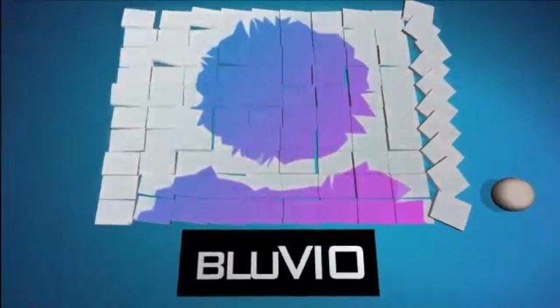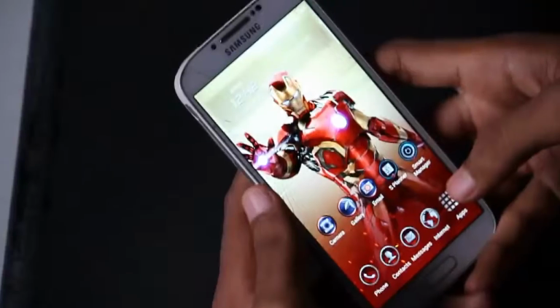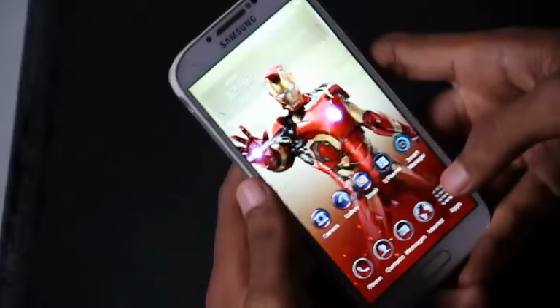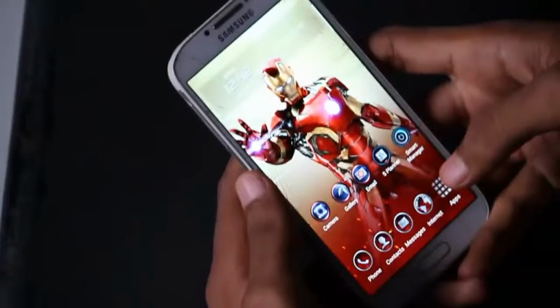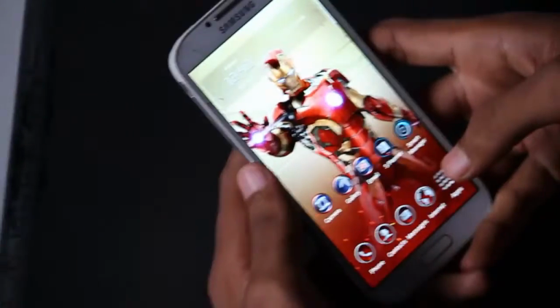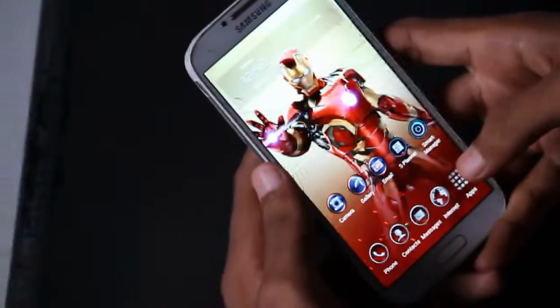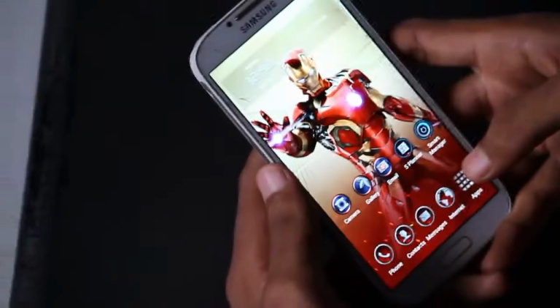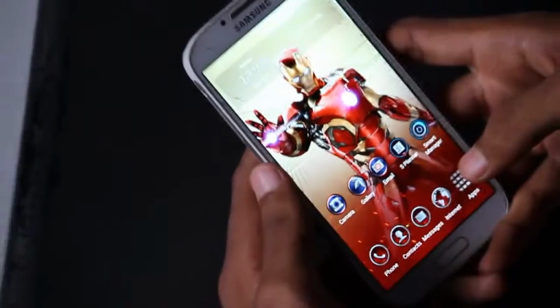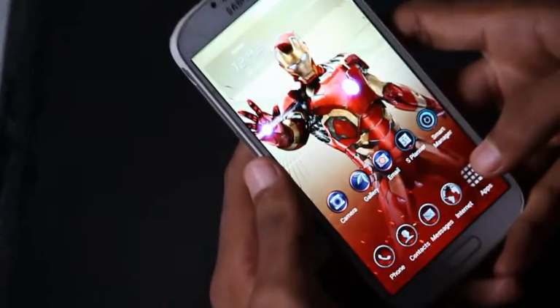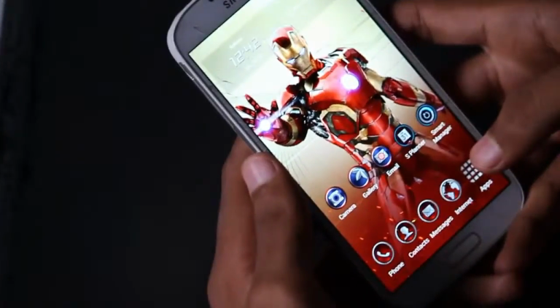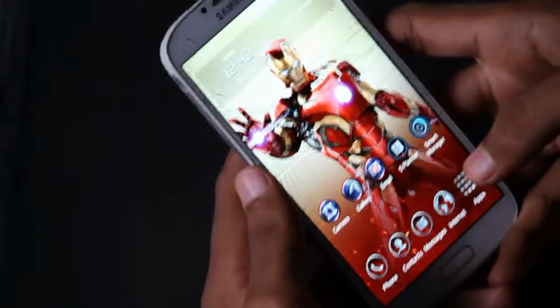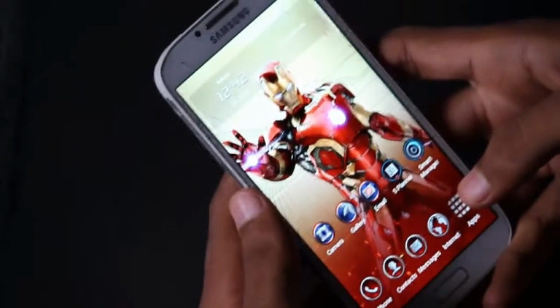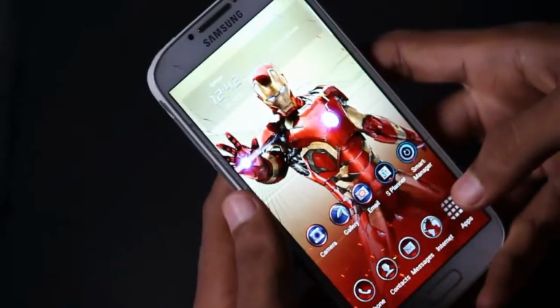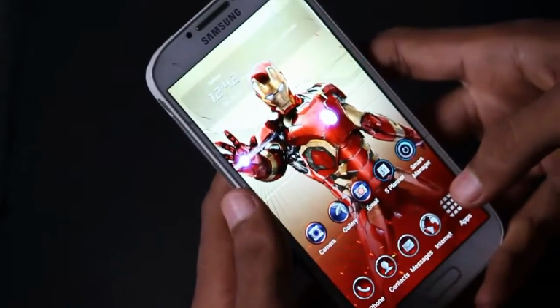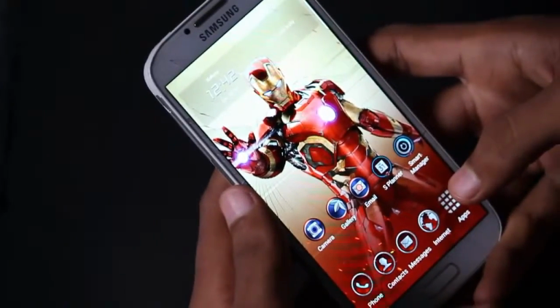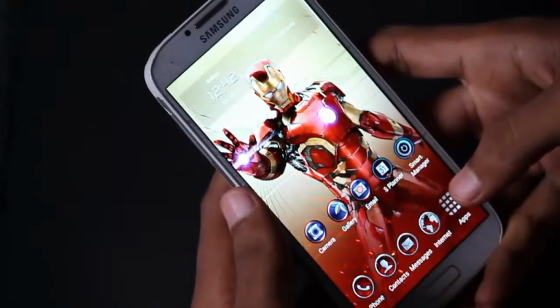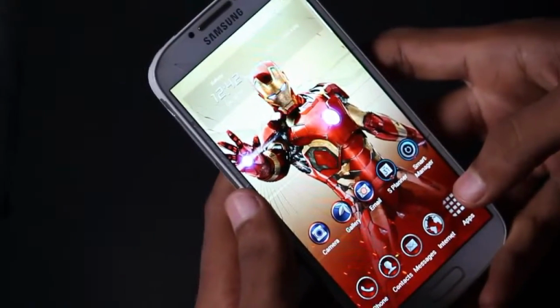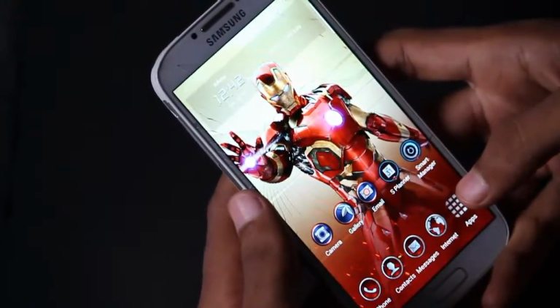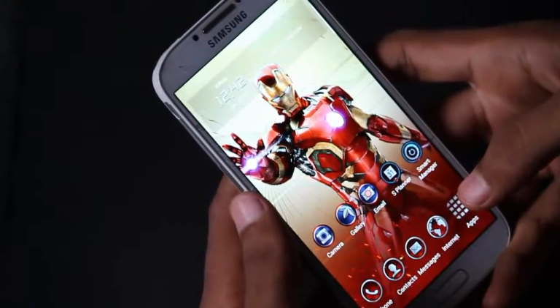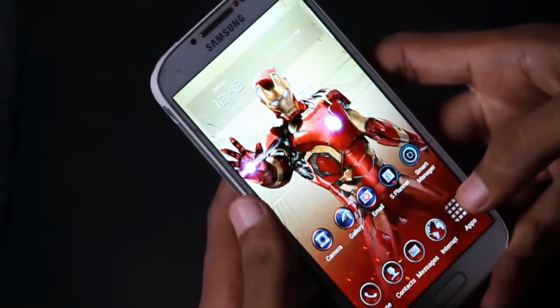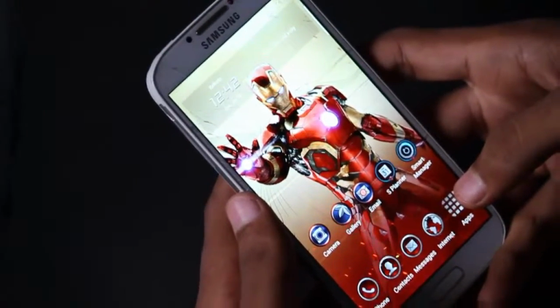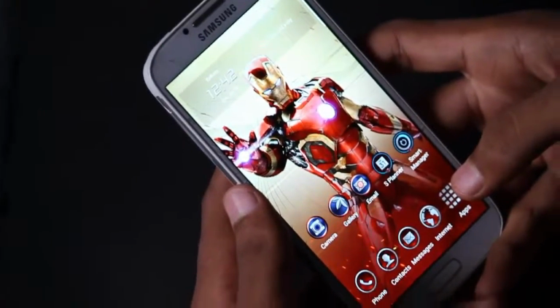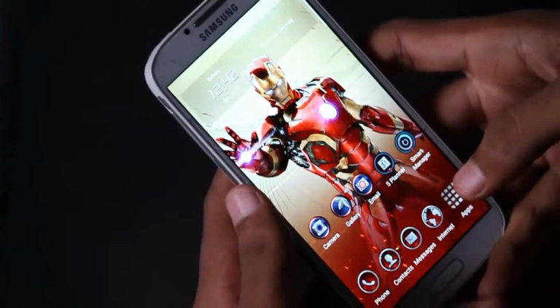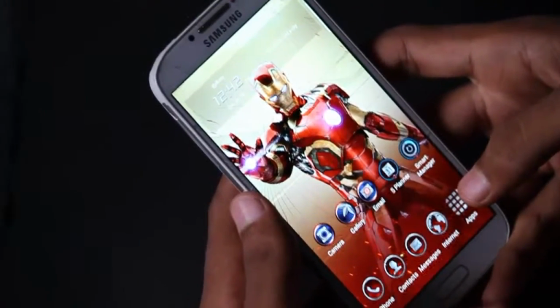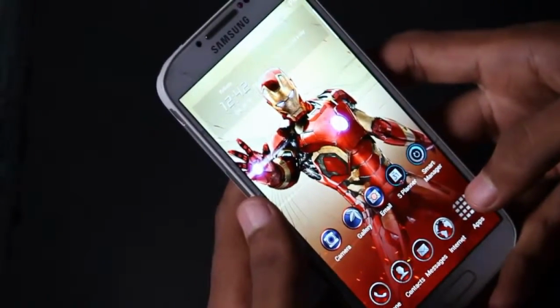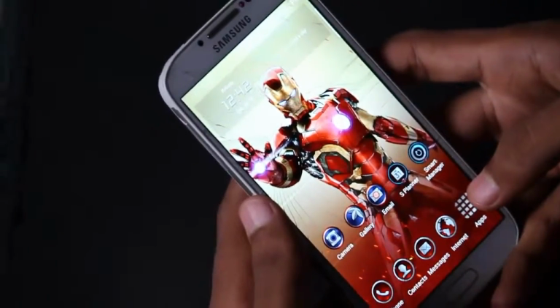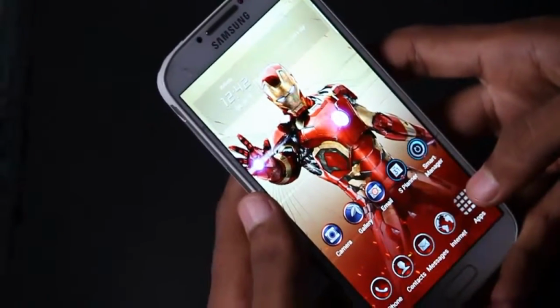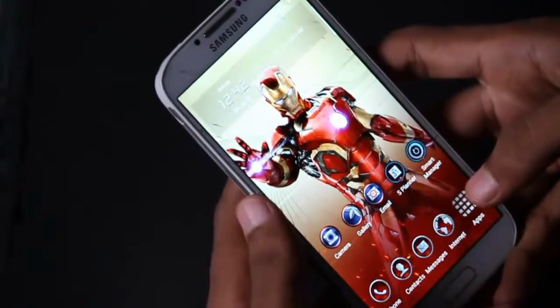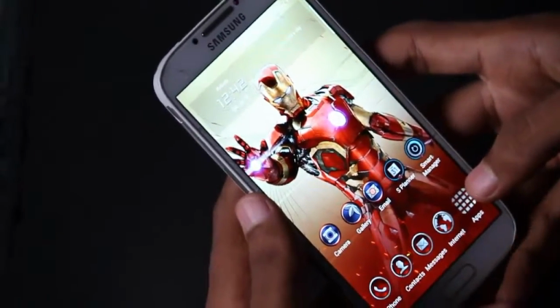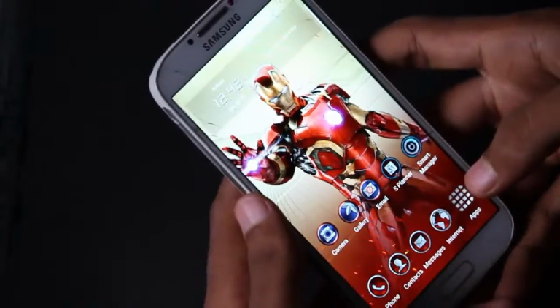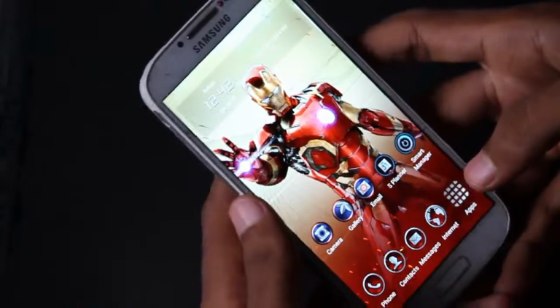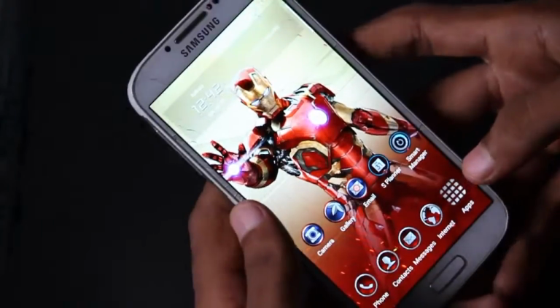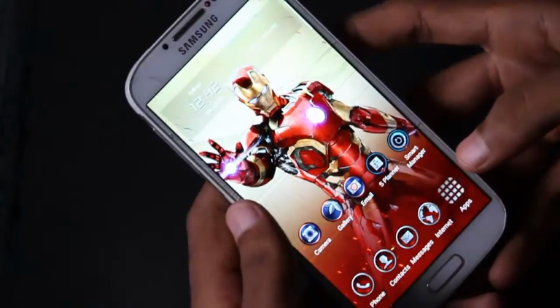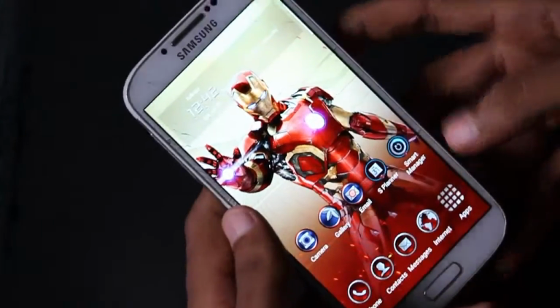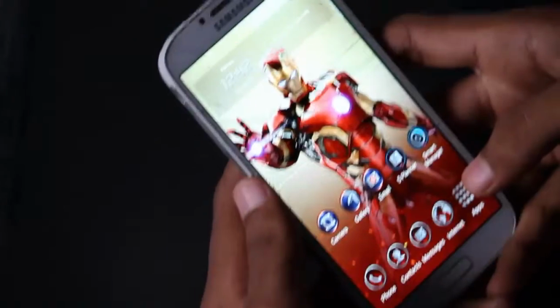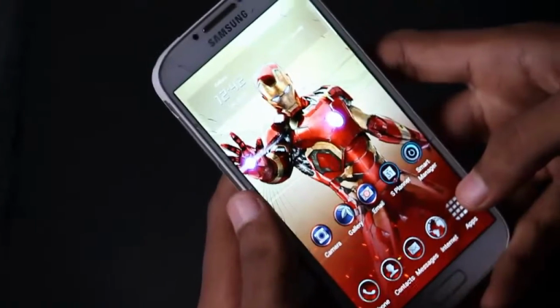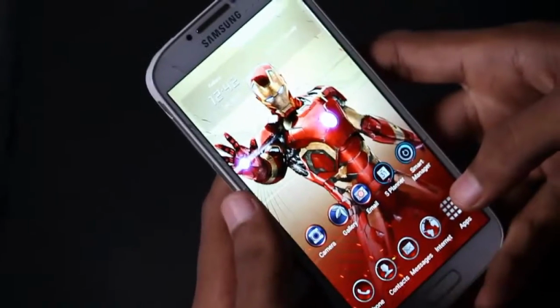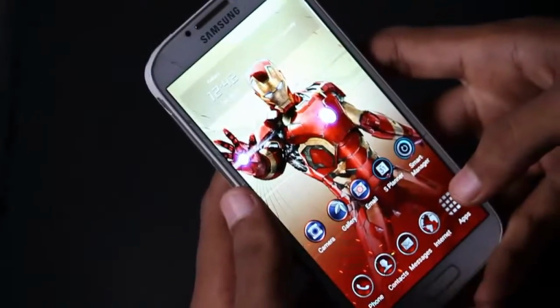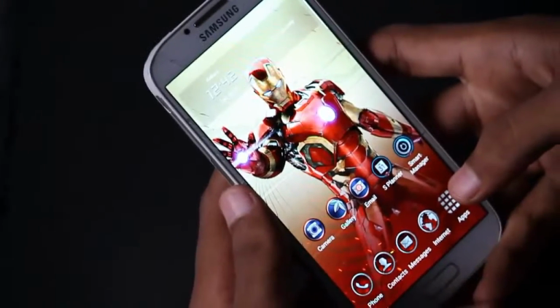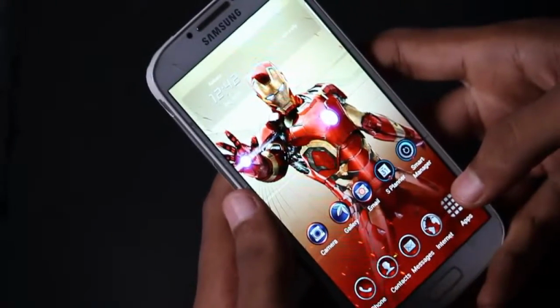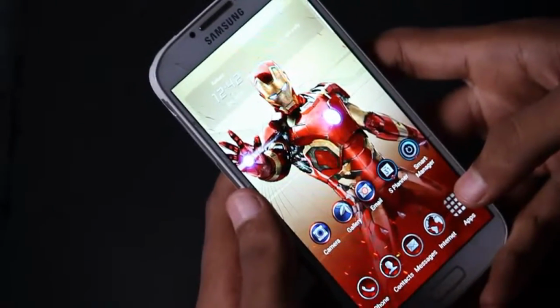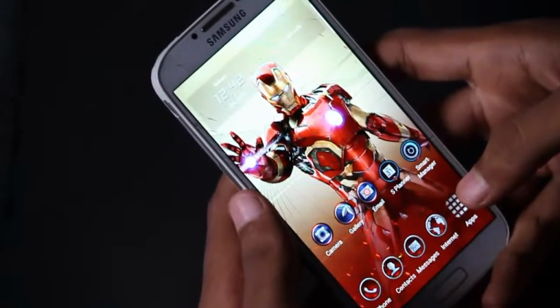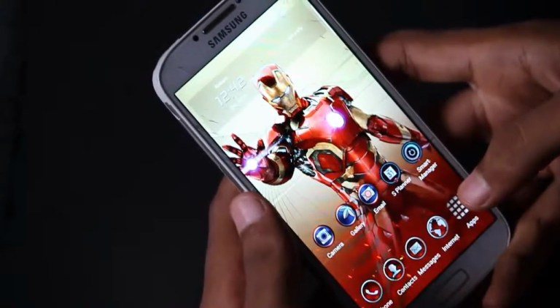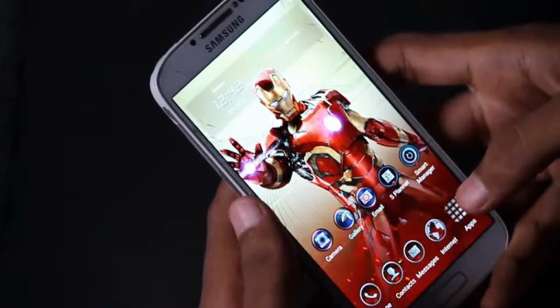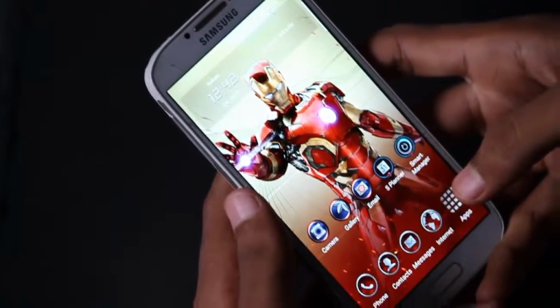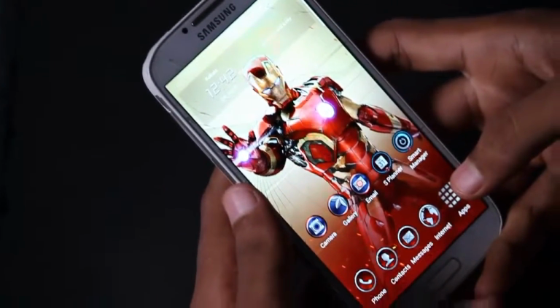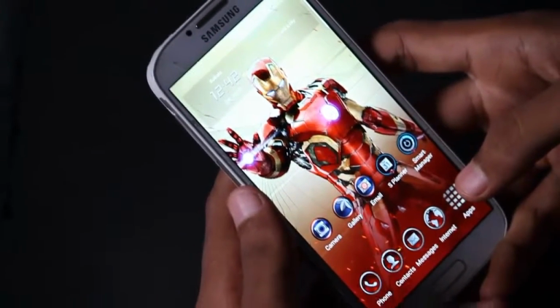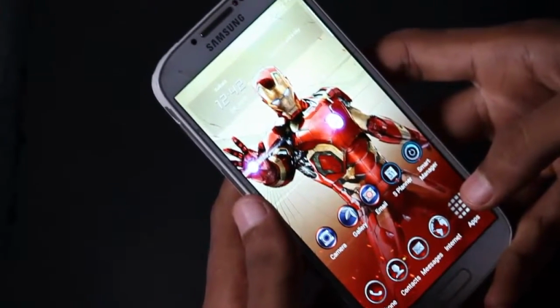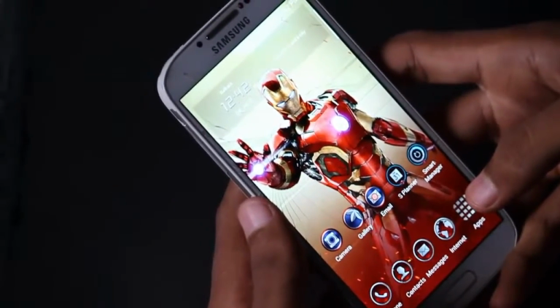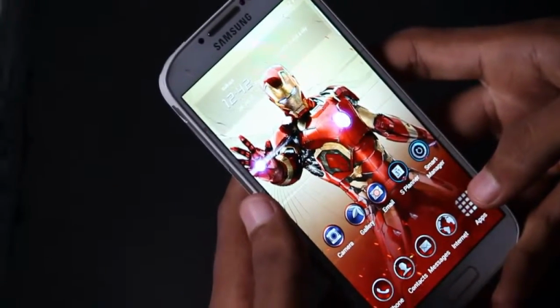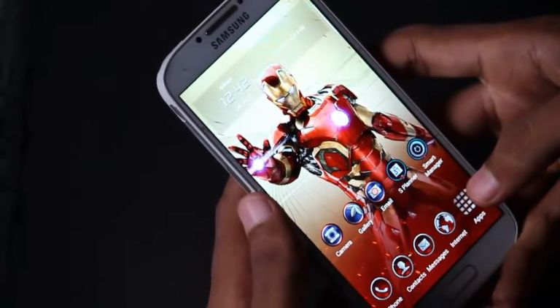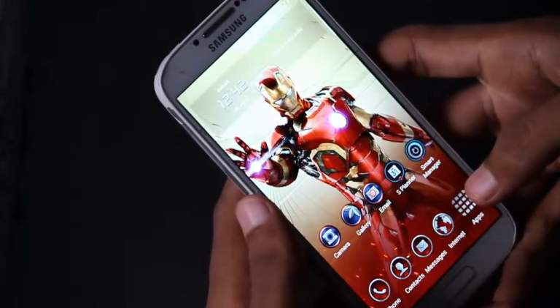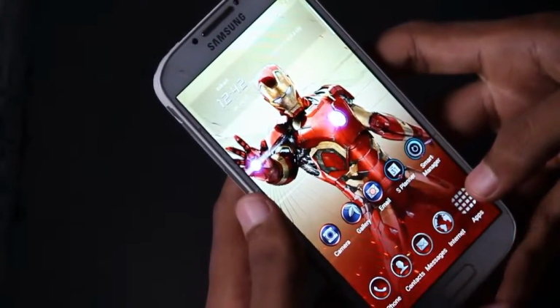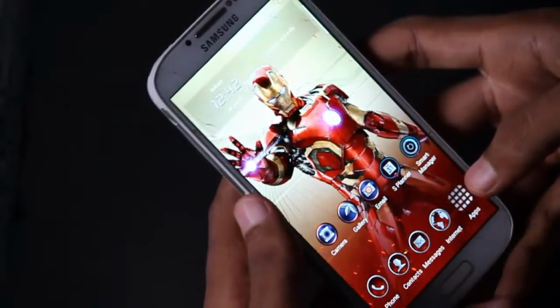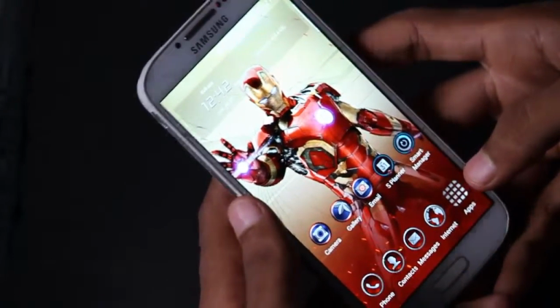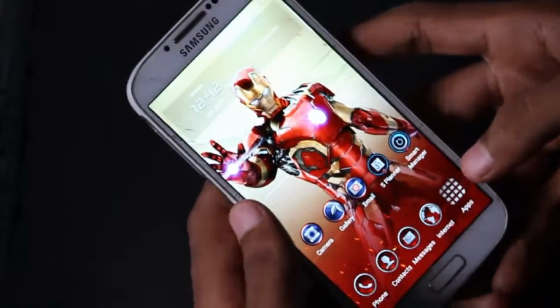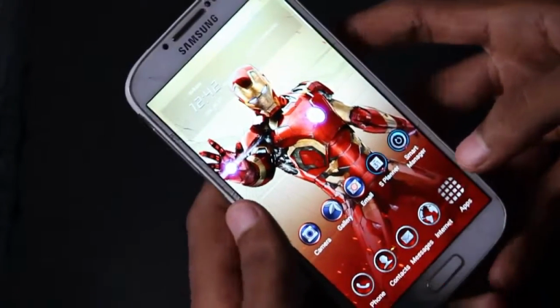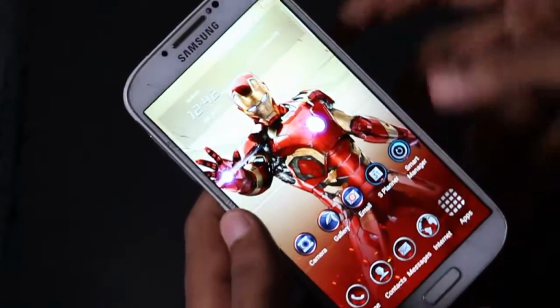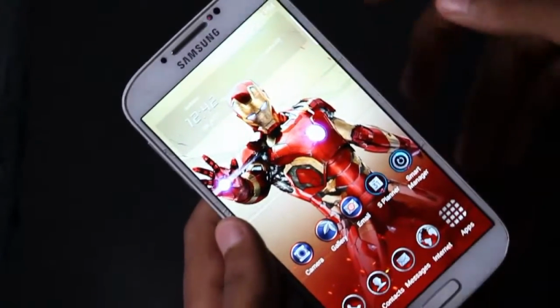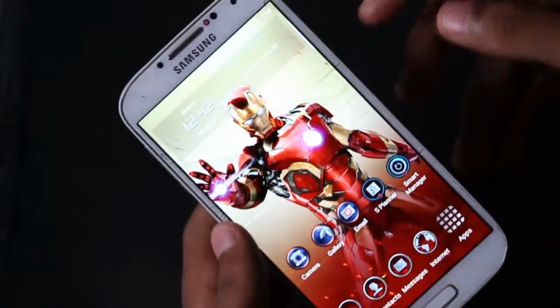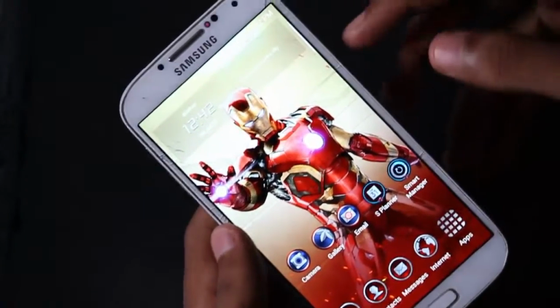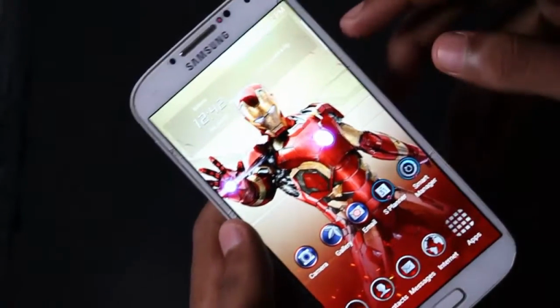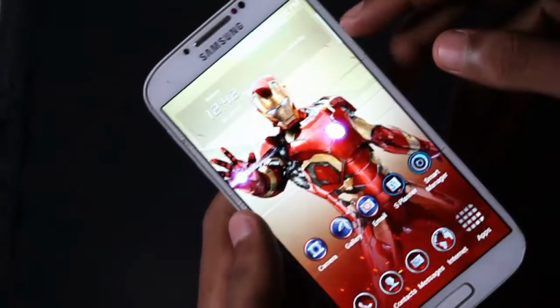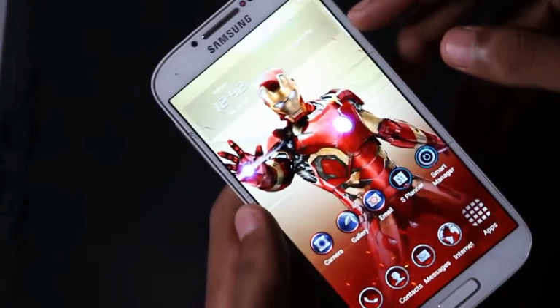Hey folks, this is BlueWire and today we will show you how to install custom ROM MIUI 5 on Samsung Galaxy S4.